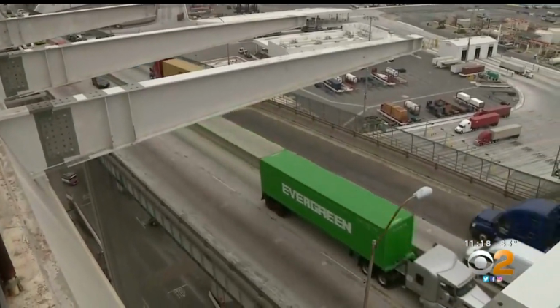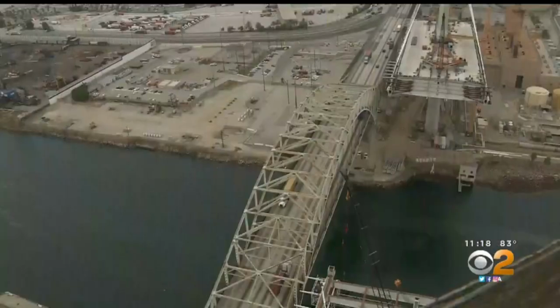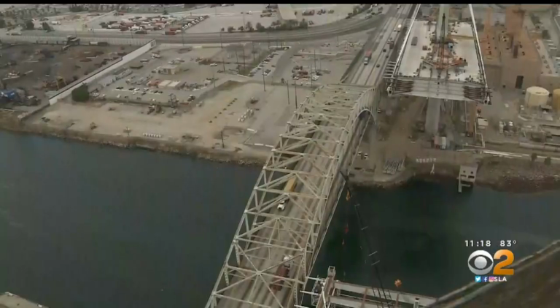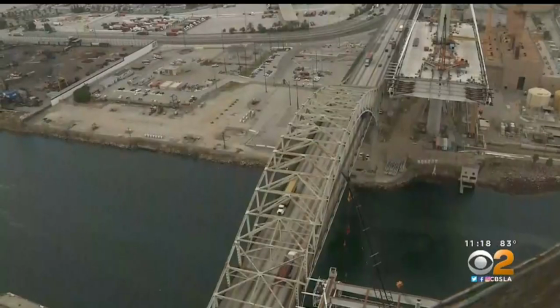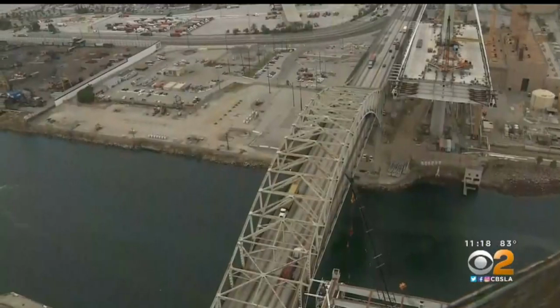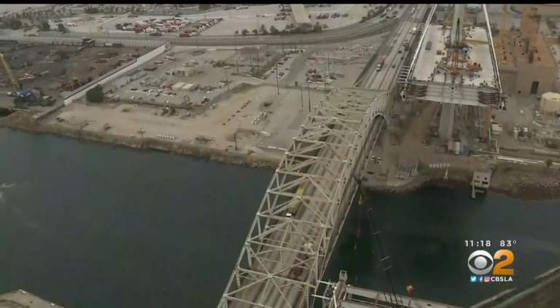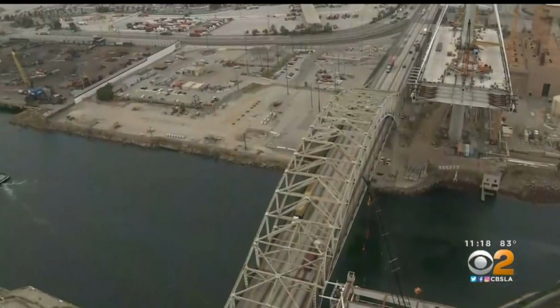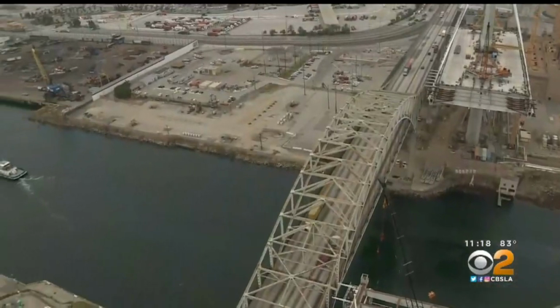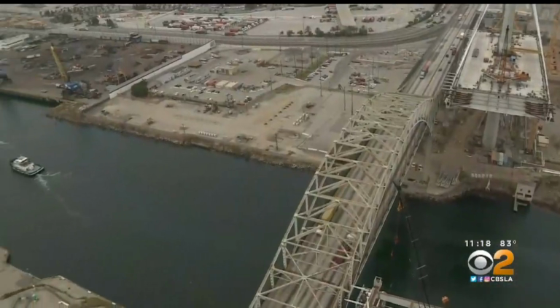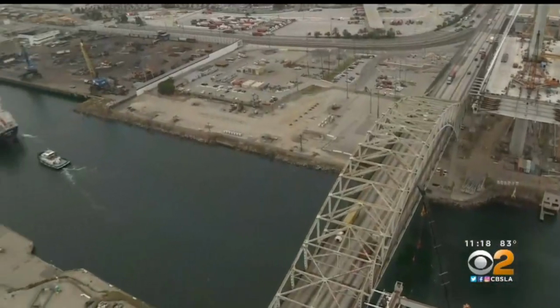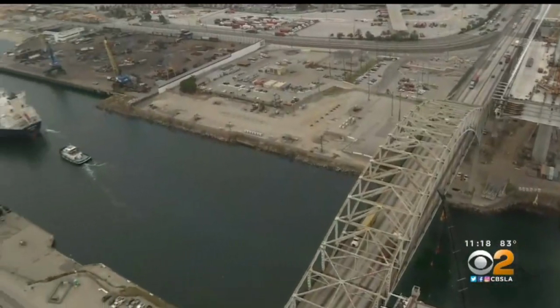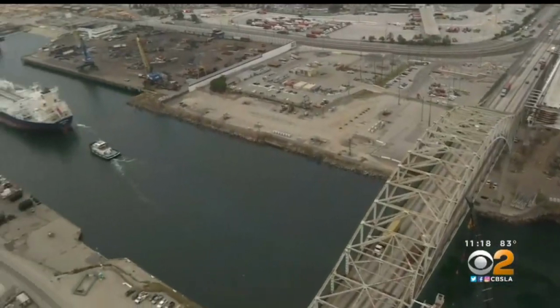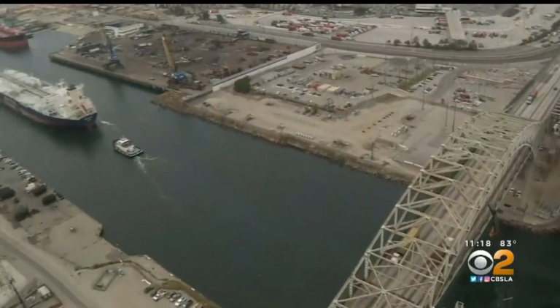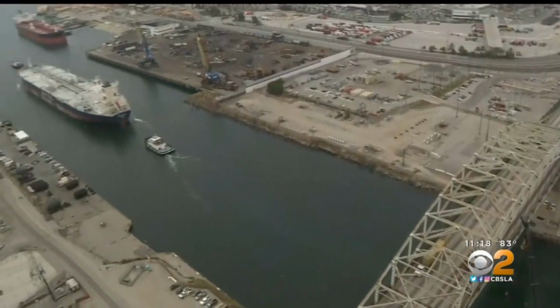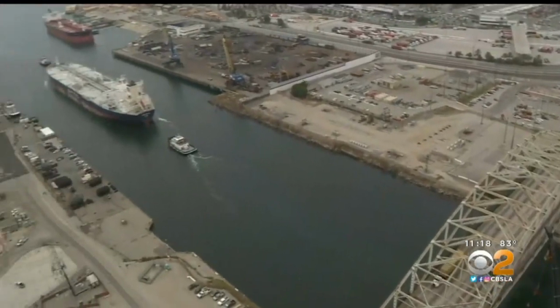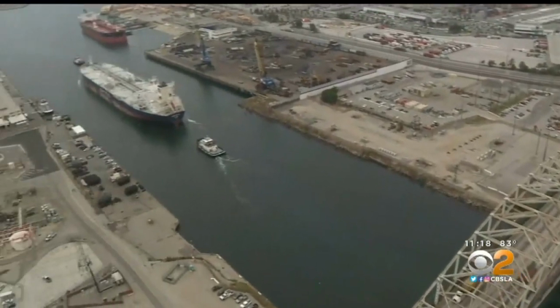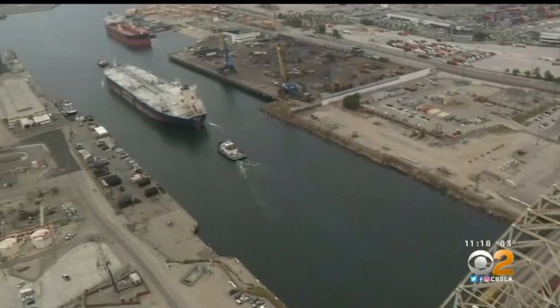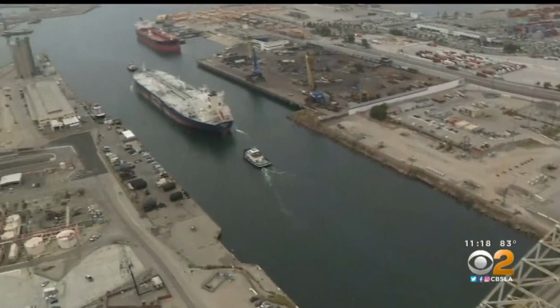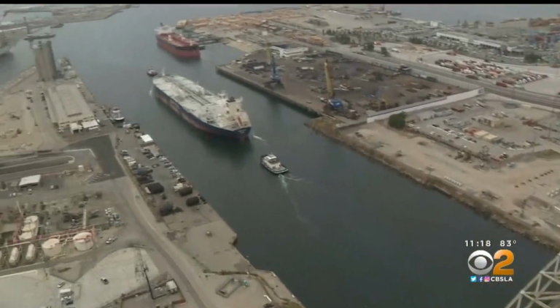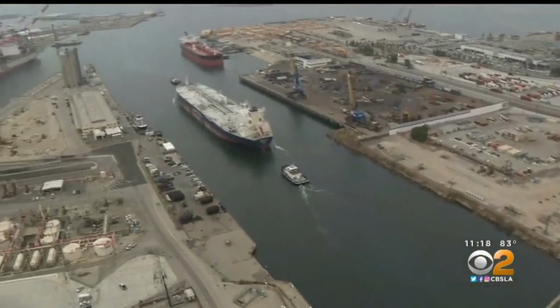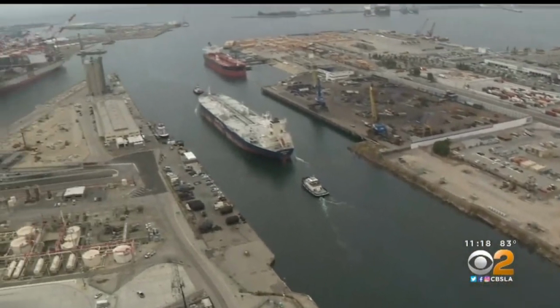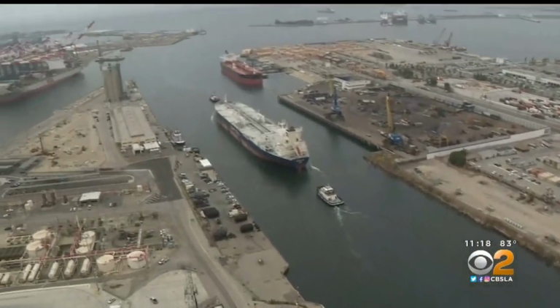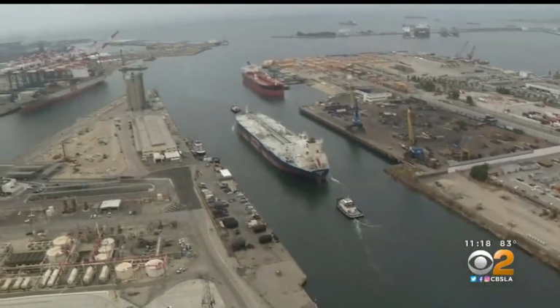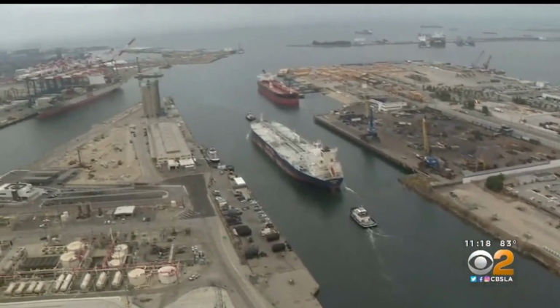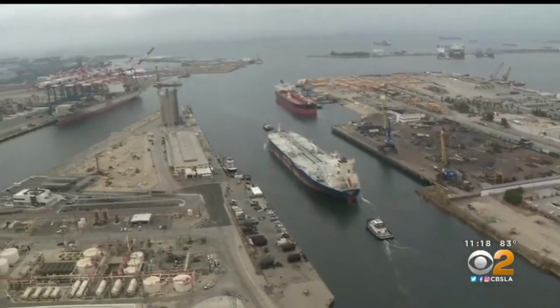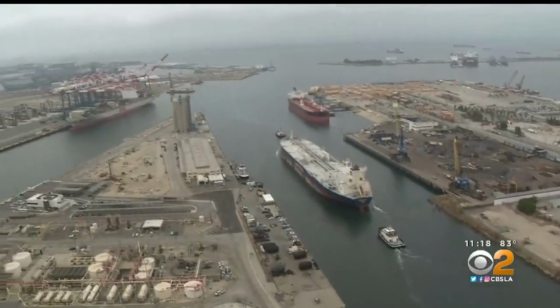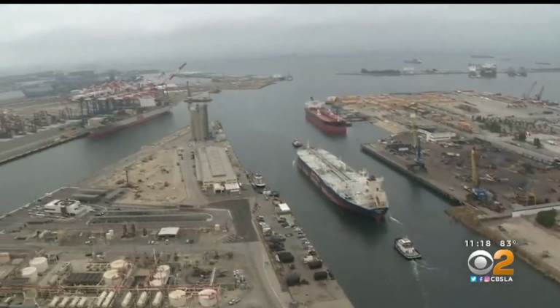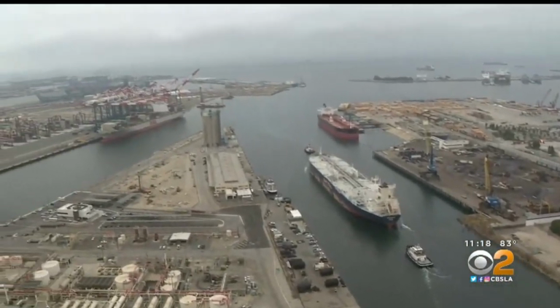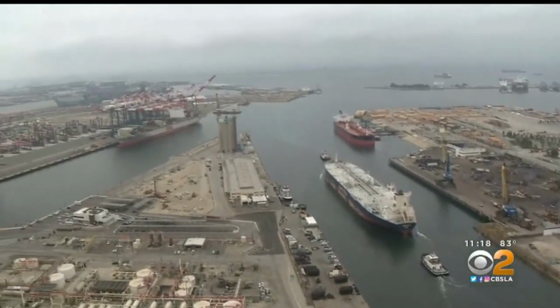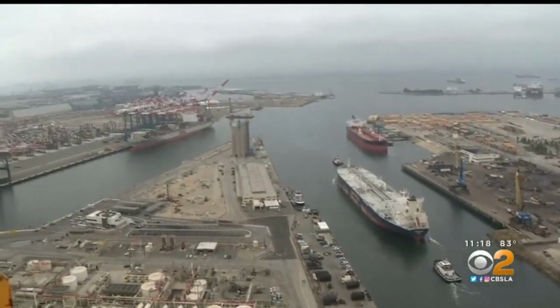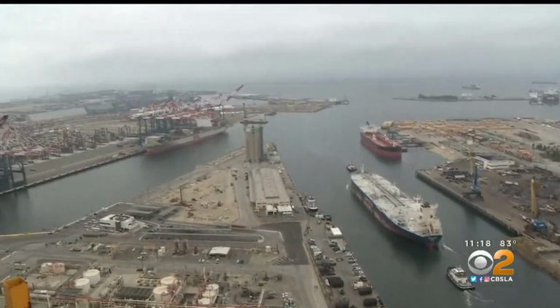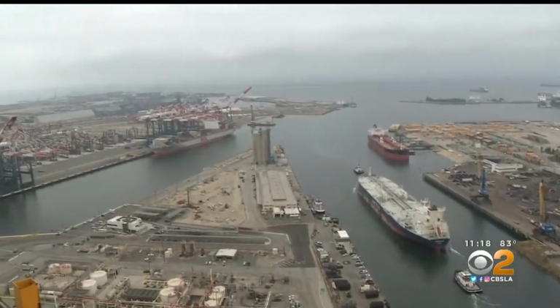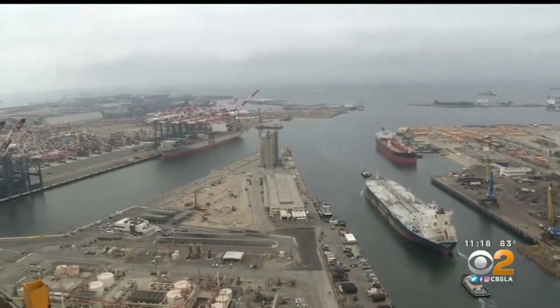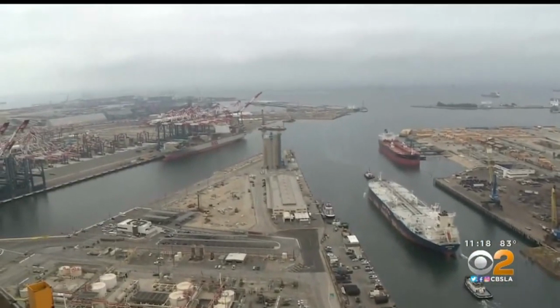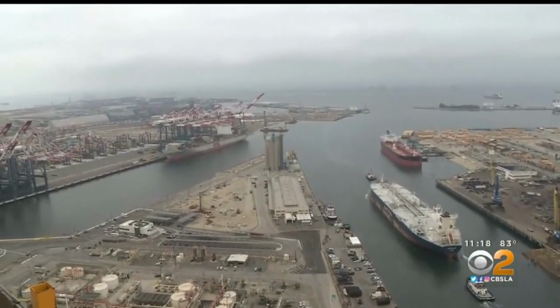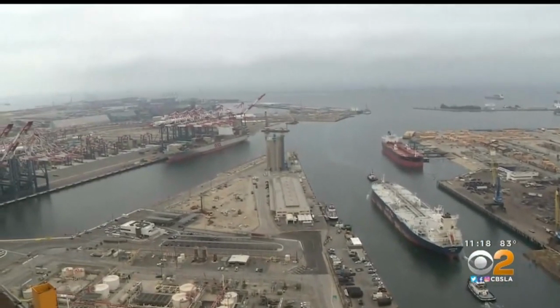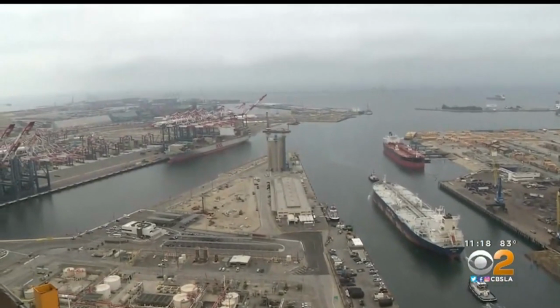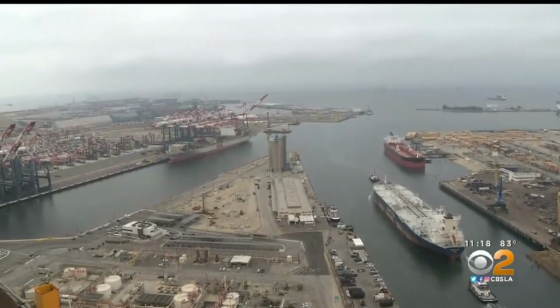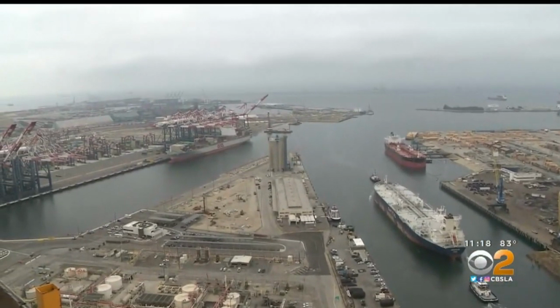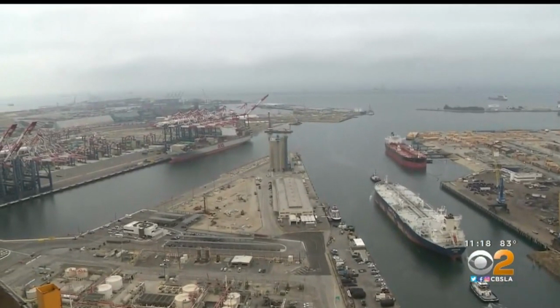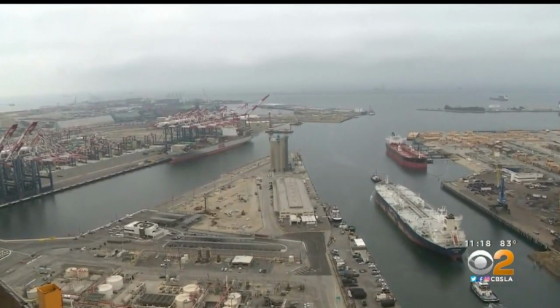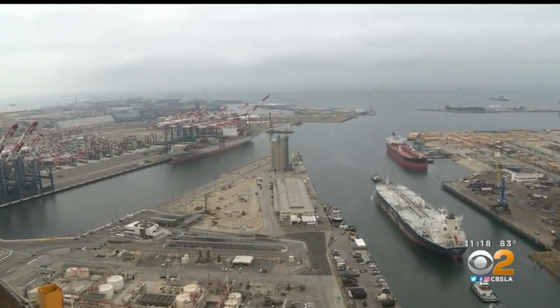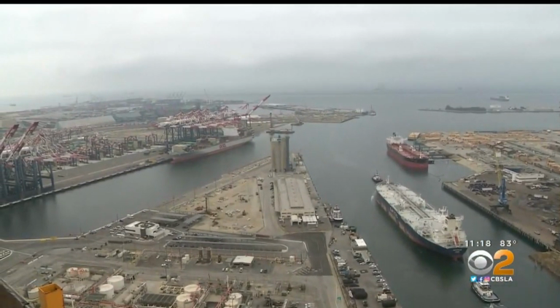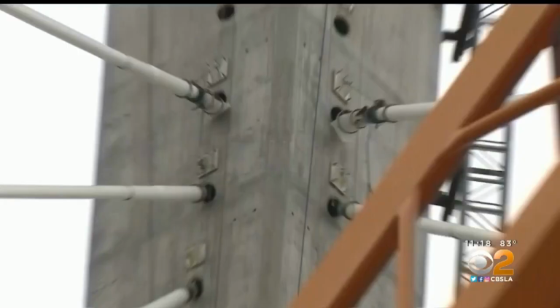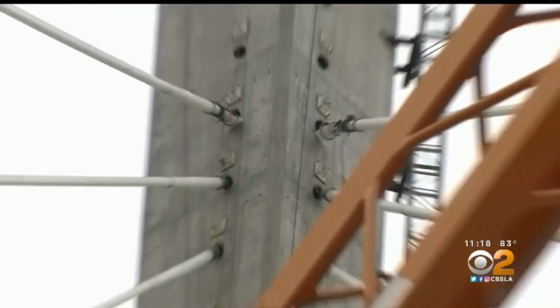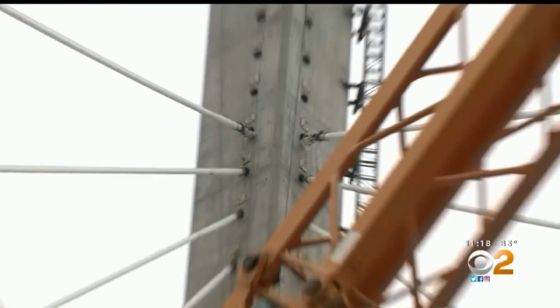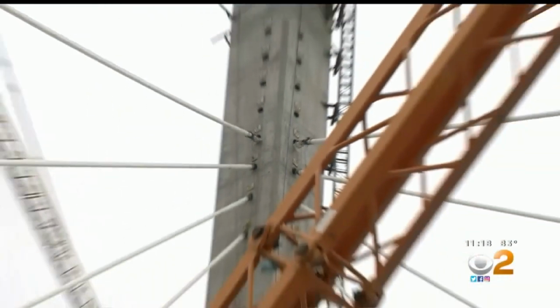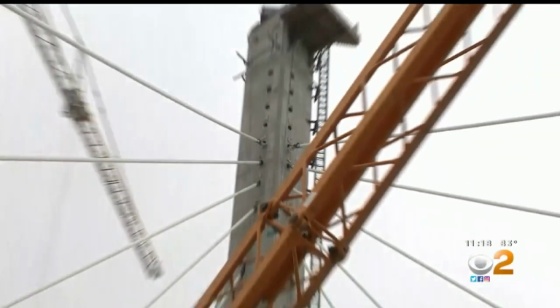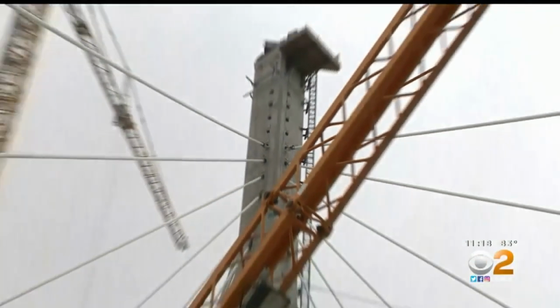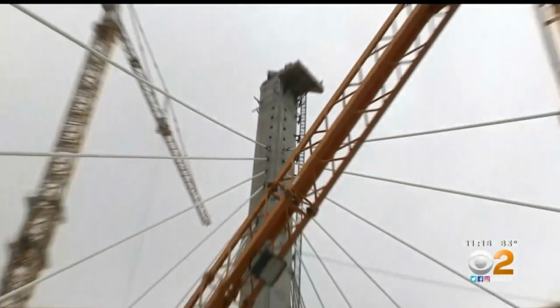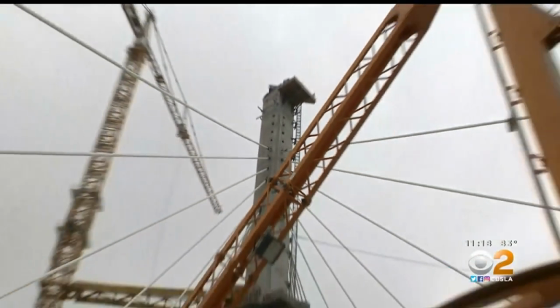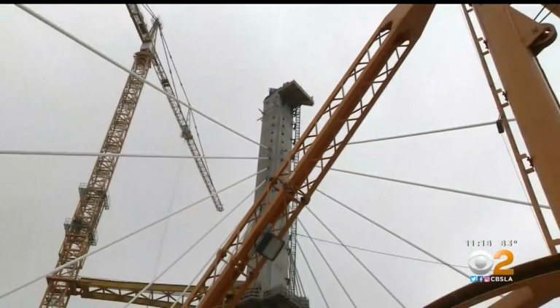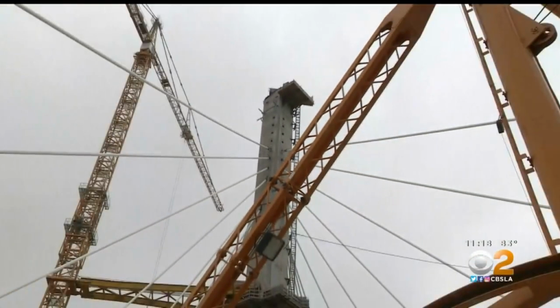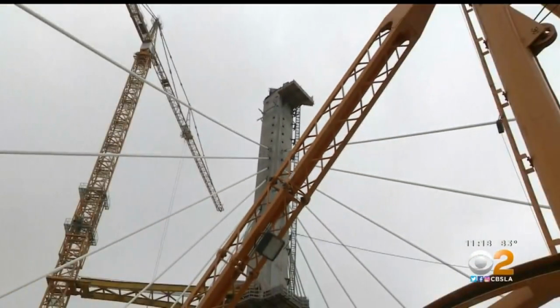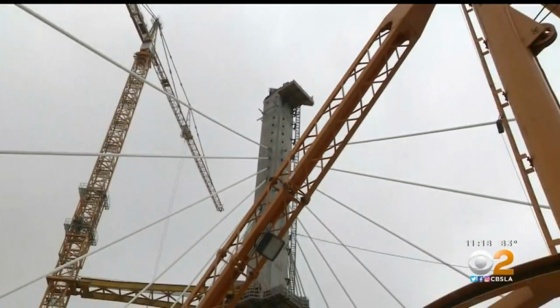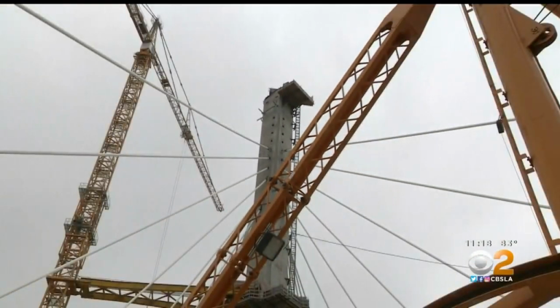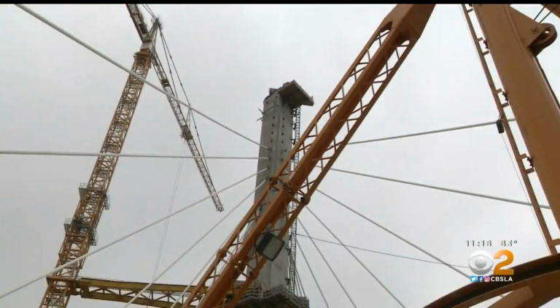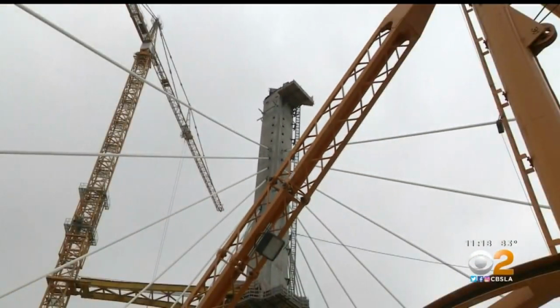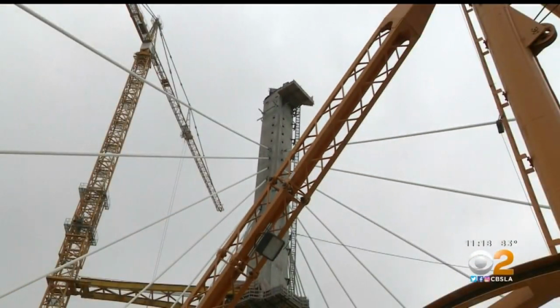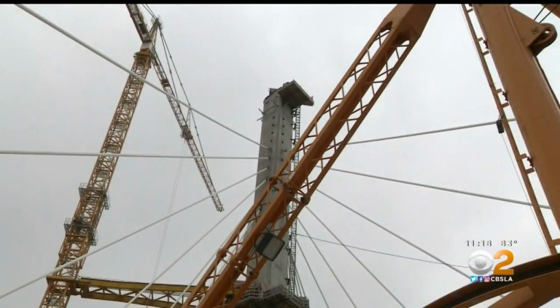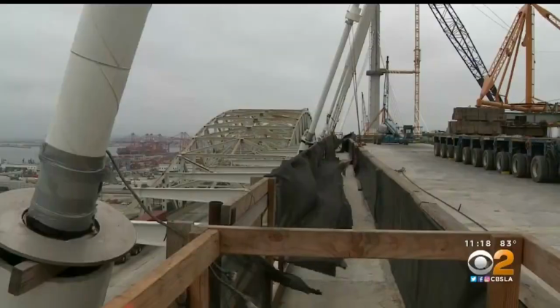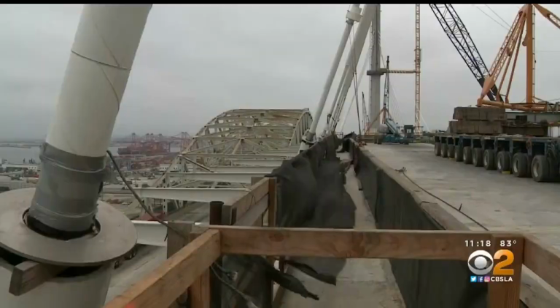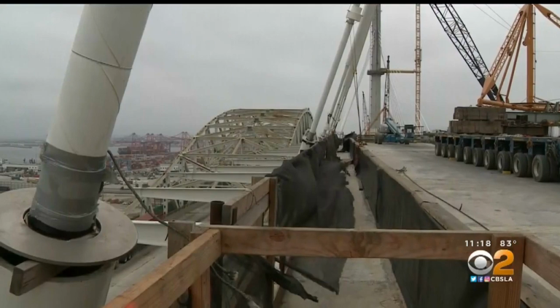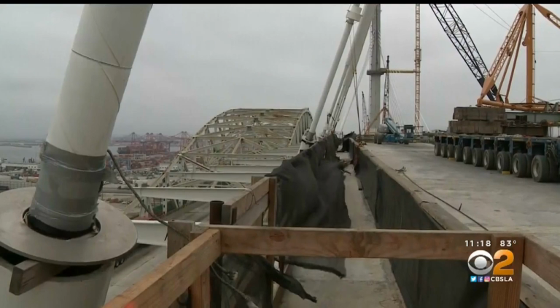We also got to hop another ride to the top of one of the towers. At 515 feet, it's now the tallest spot in Long Beach.